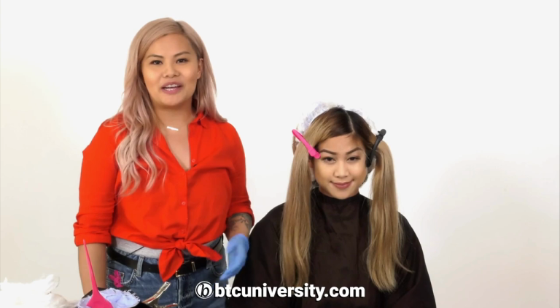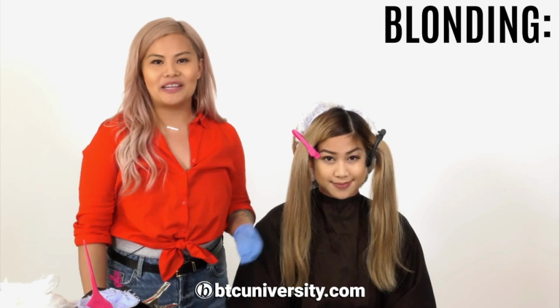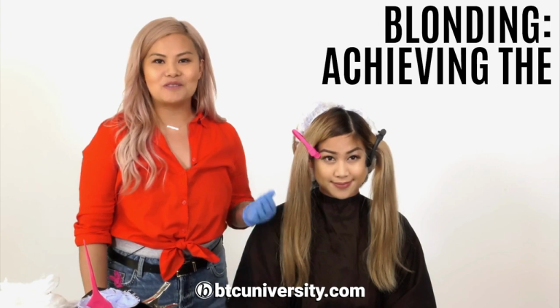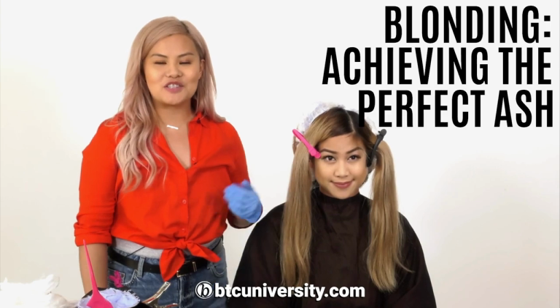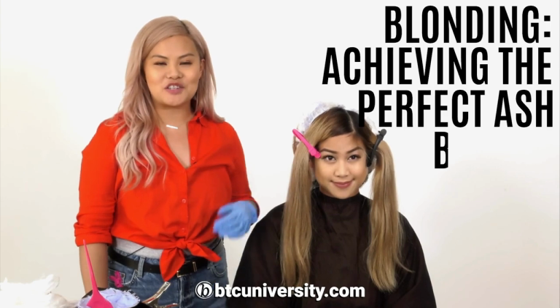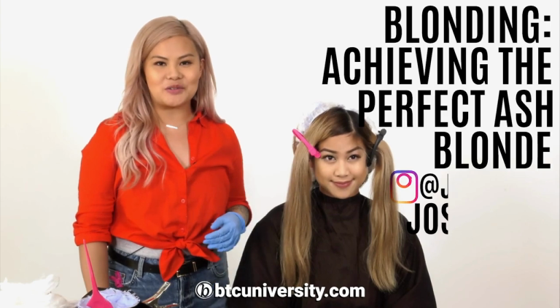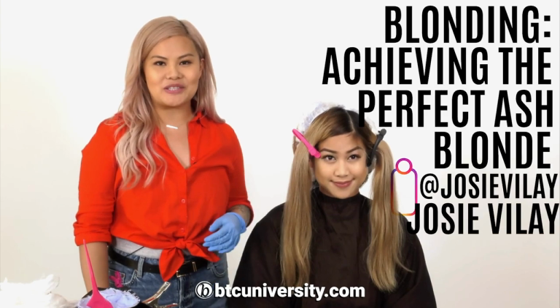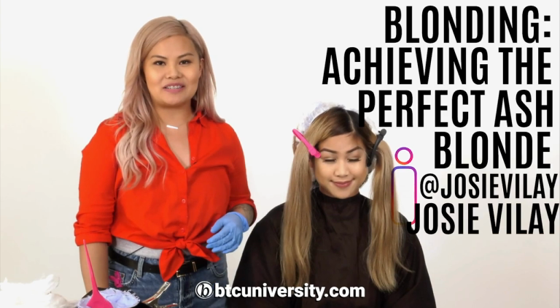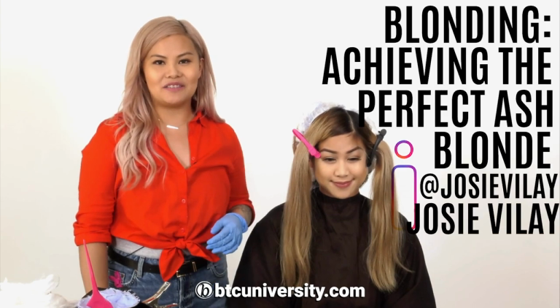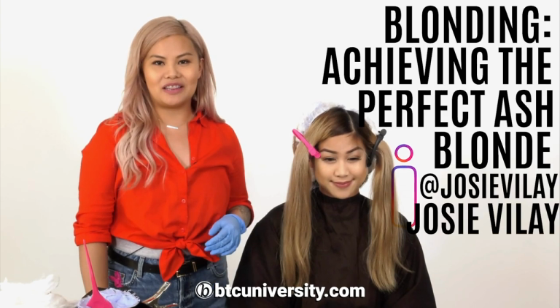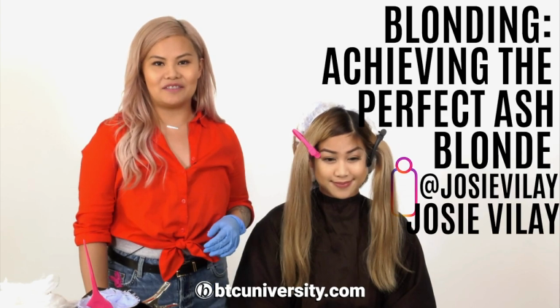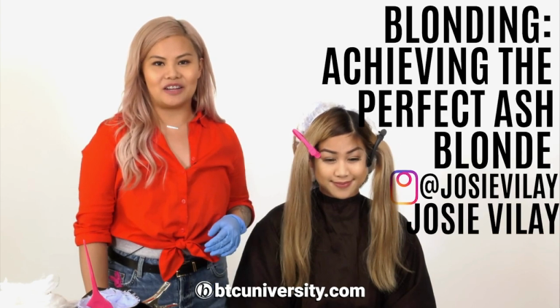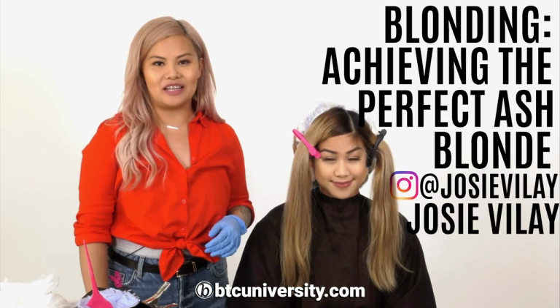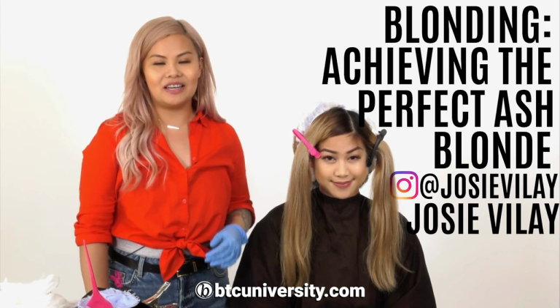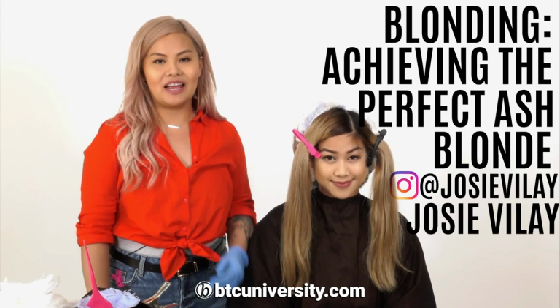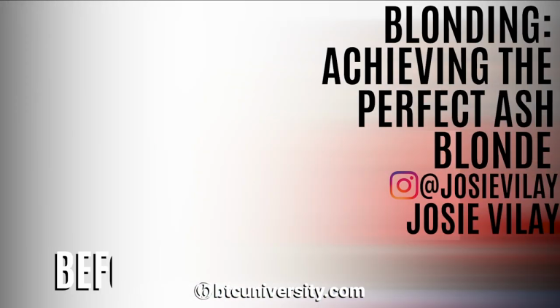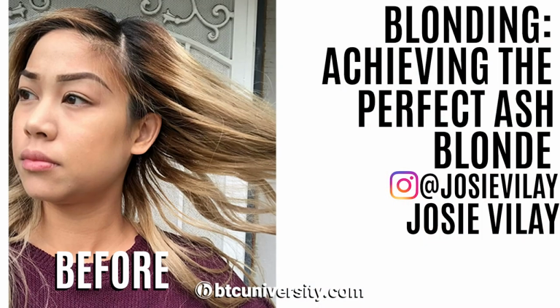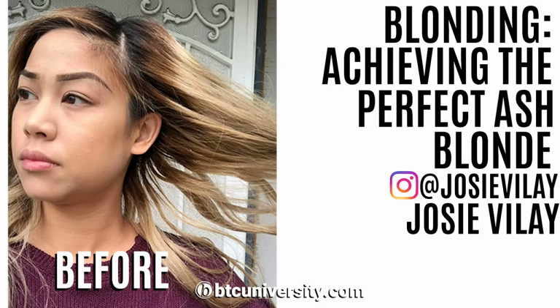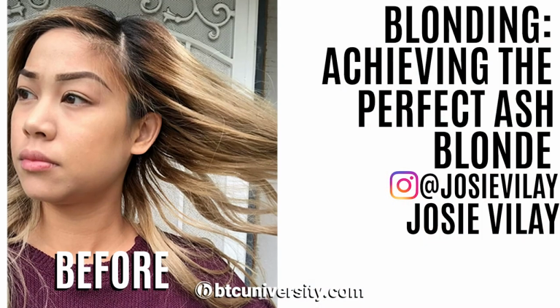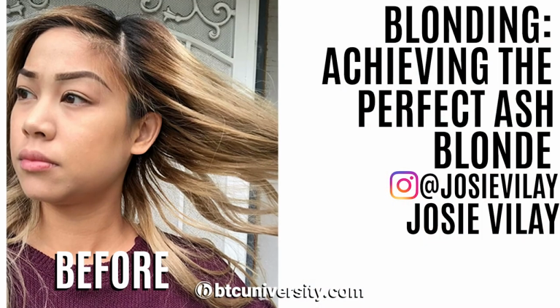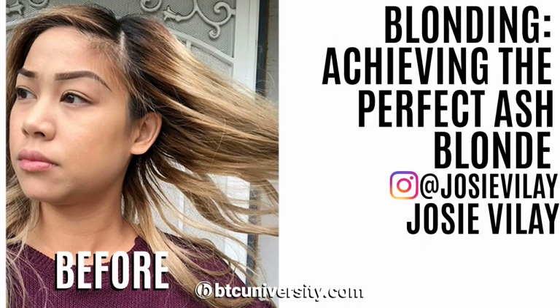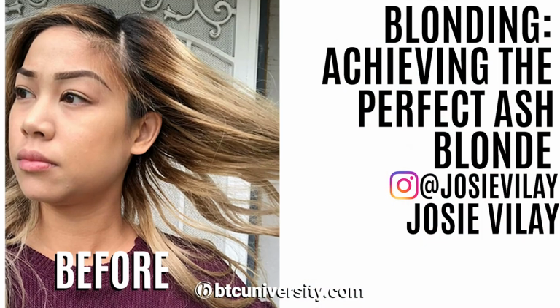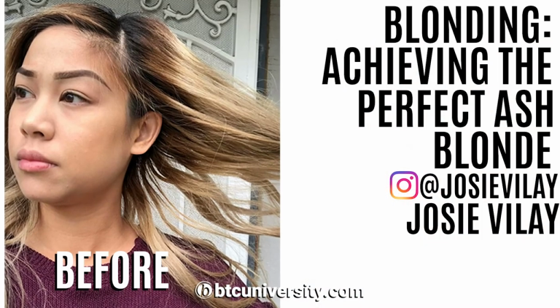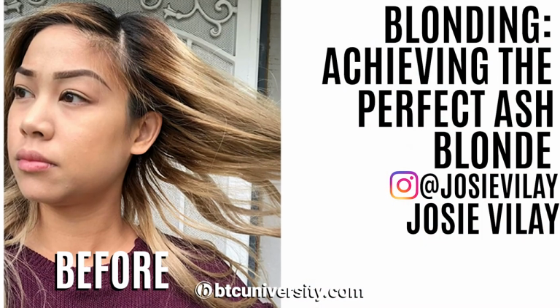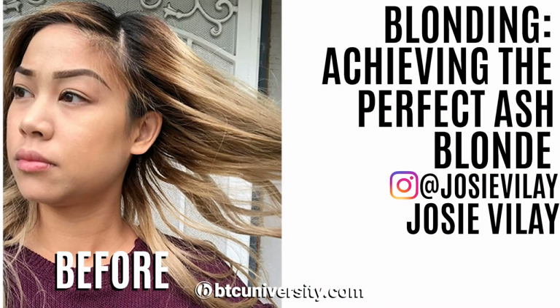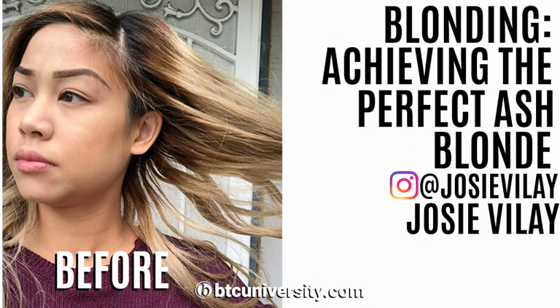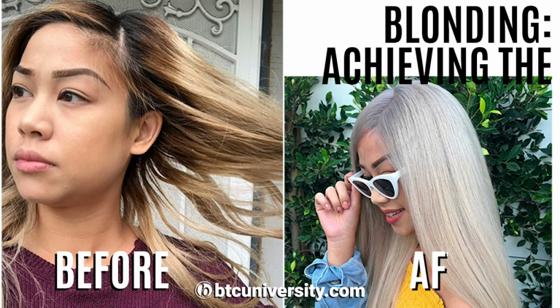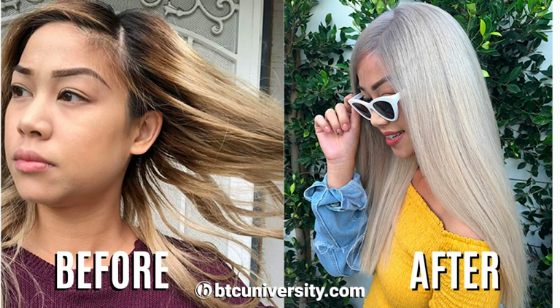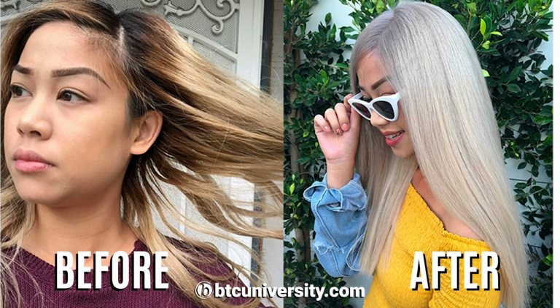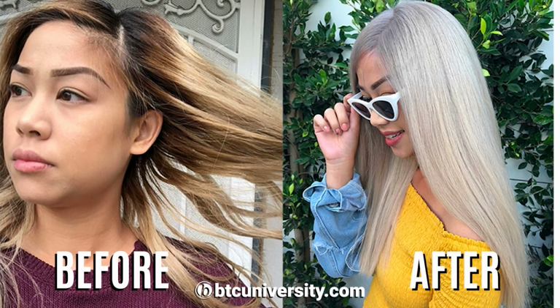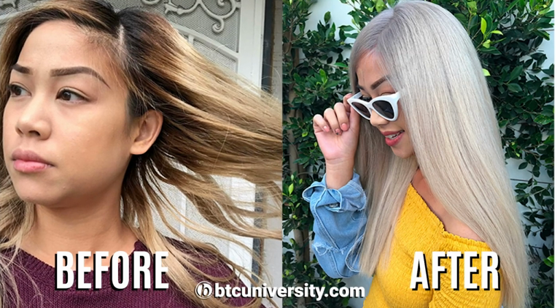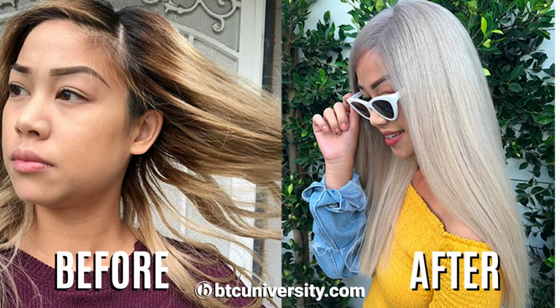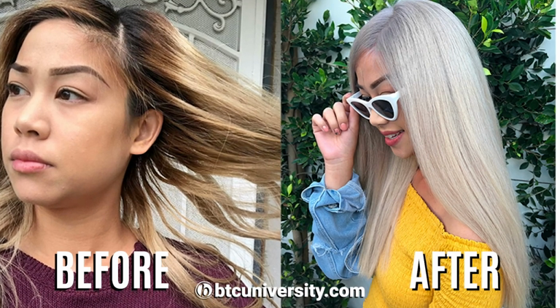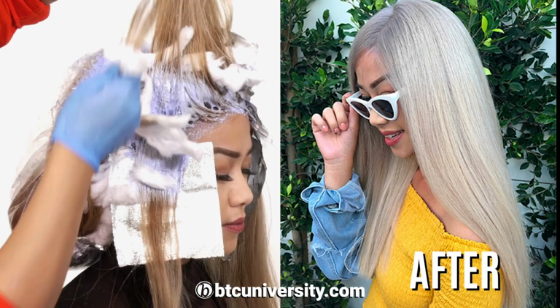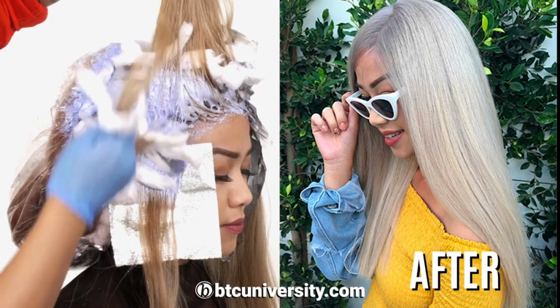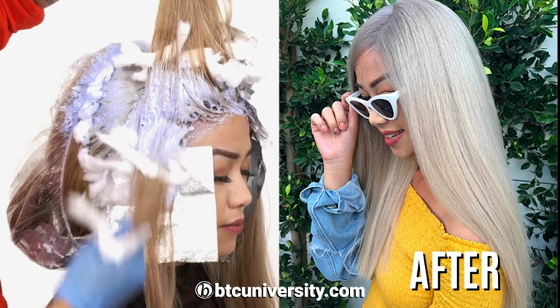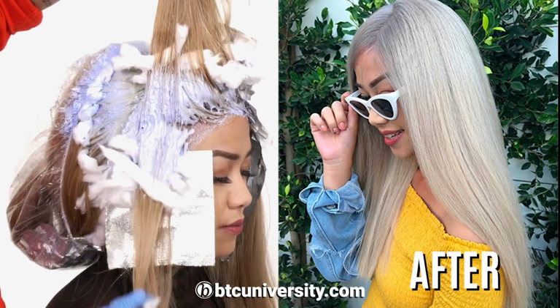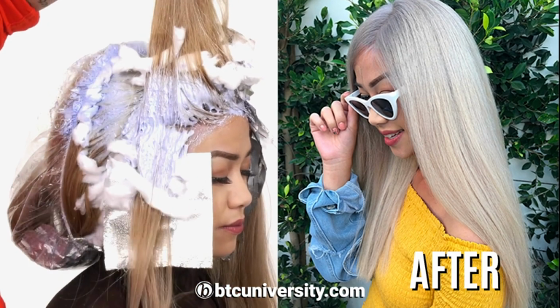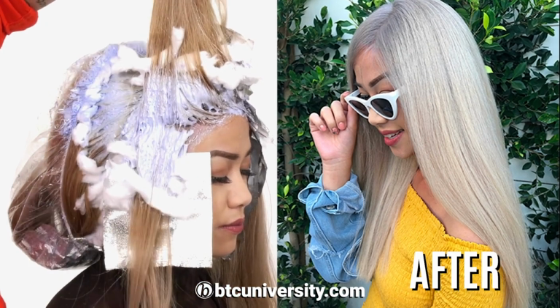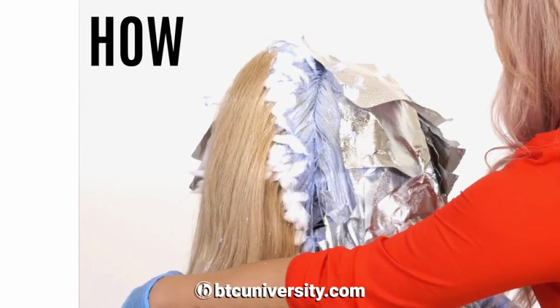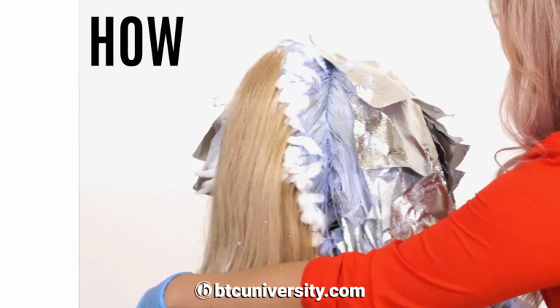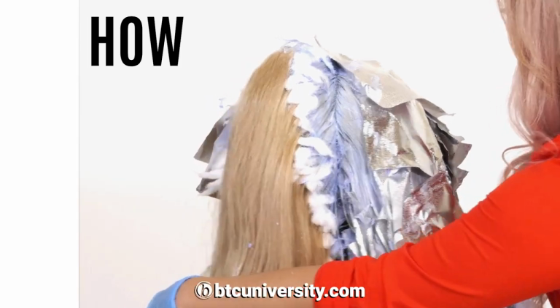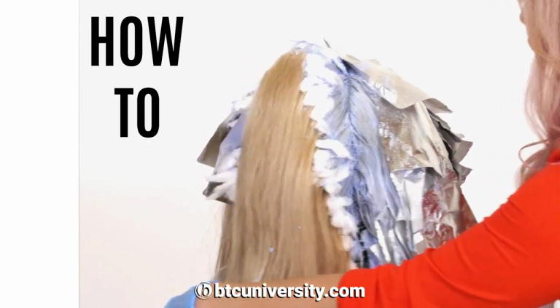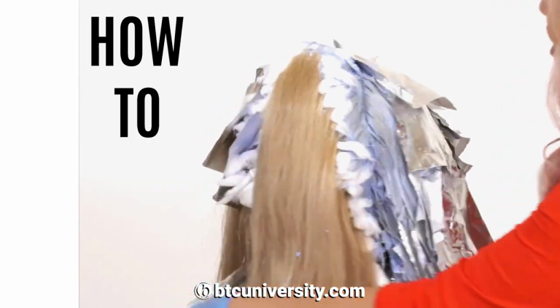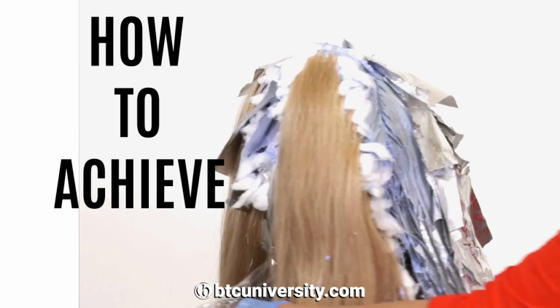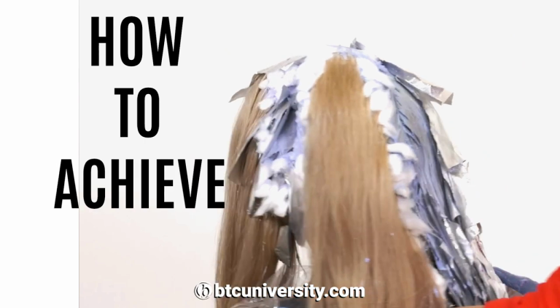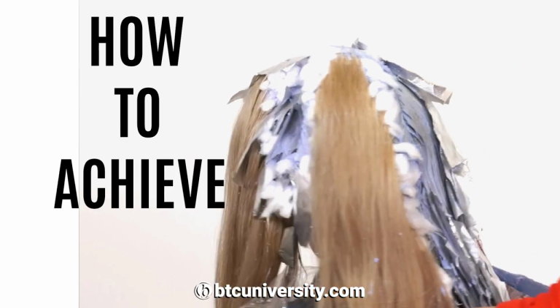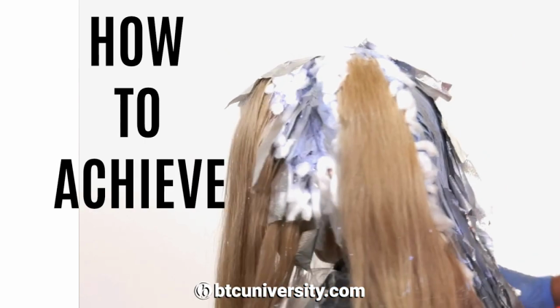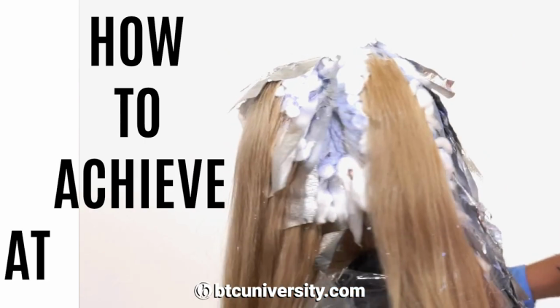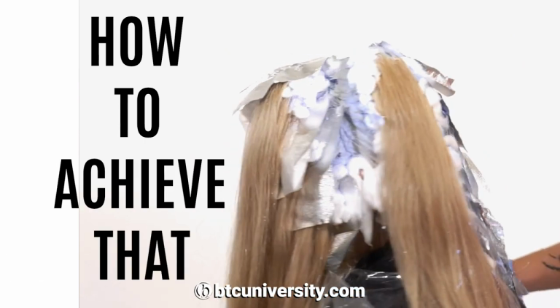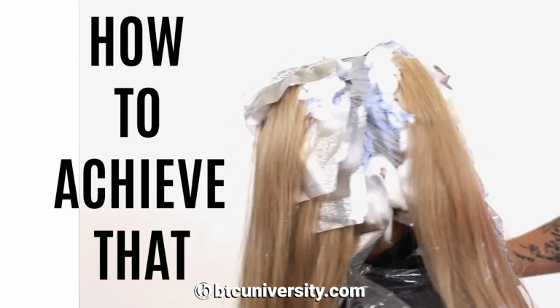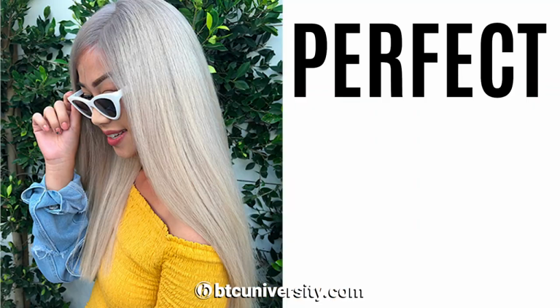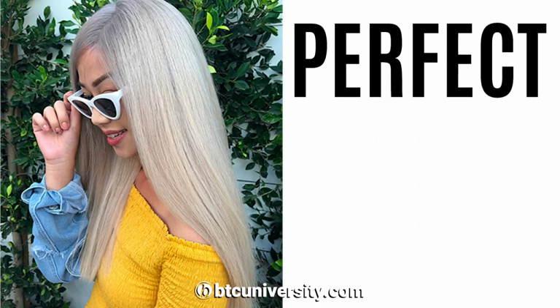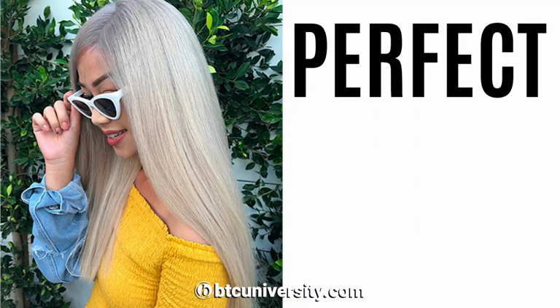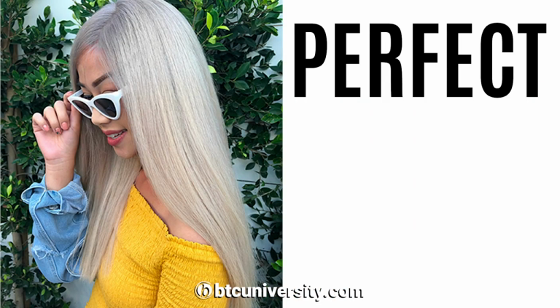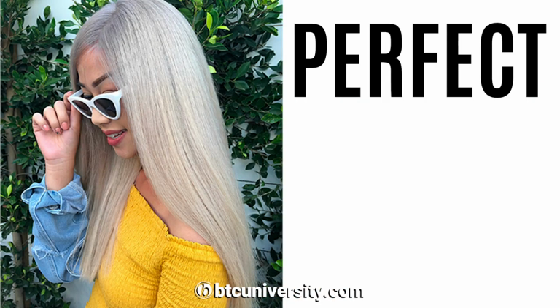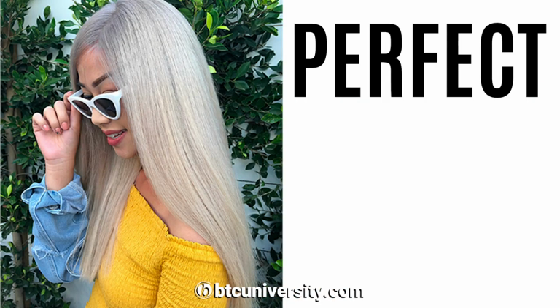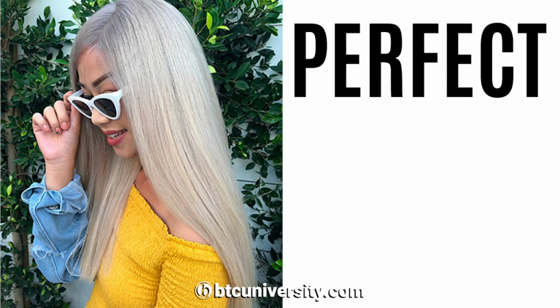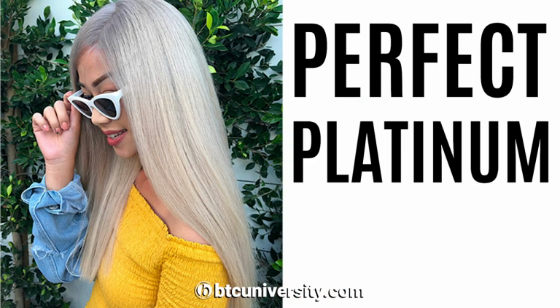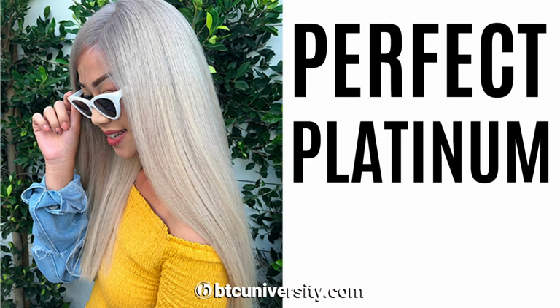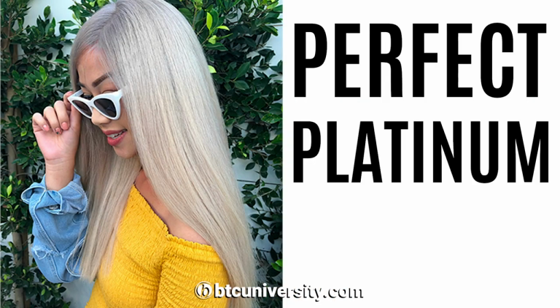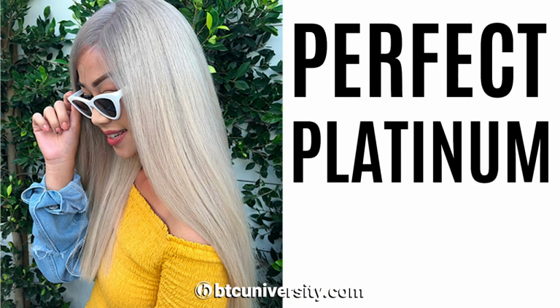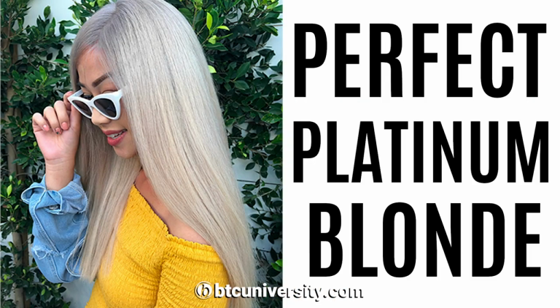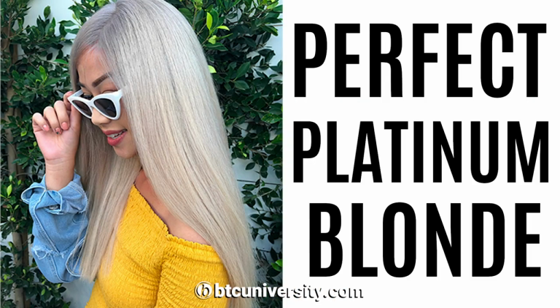My name is Josie Balaybun. In today's class, I'm going to show you how to achieve that perfect platinum blonde.